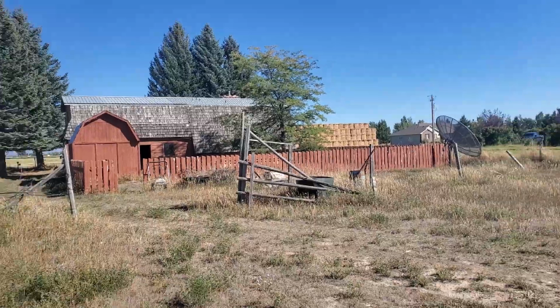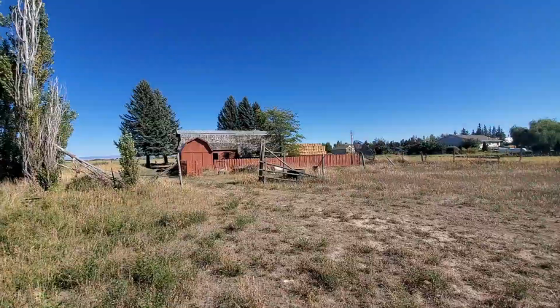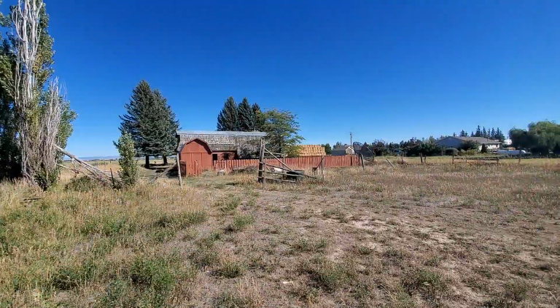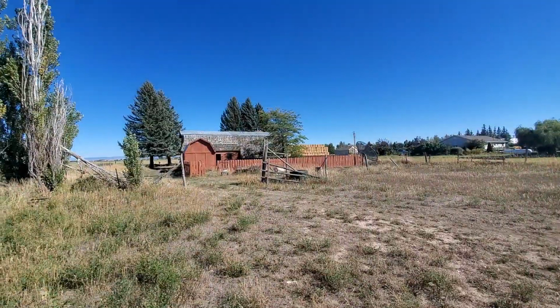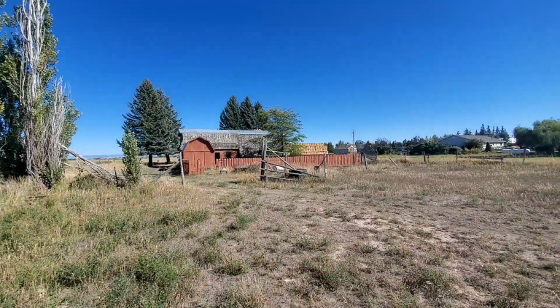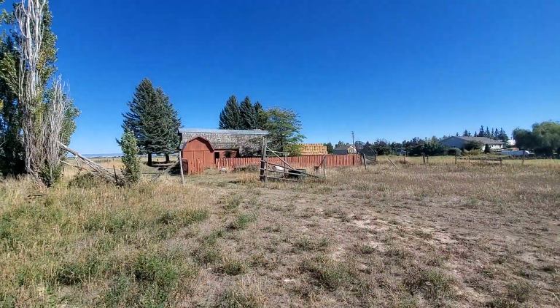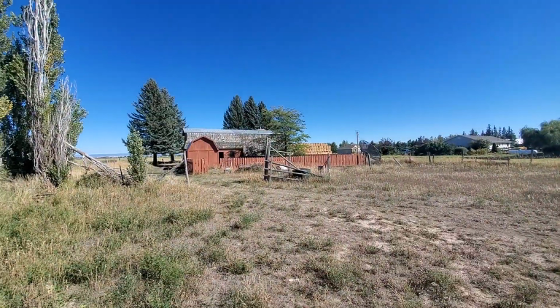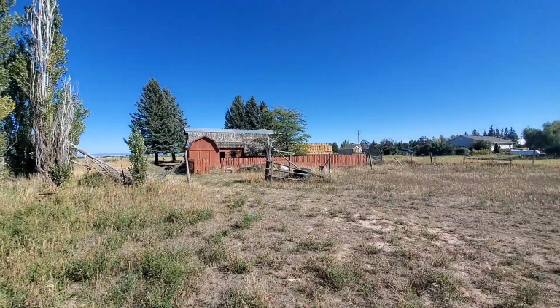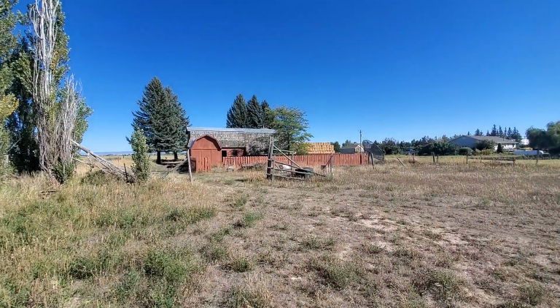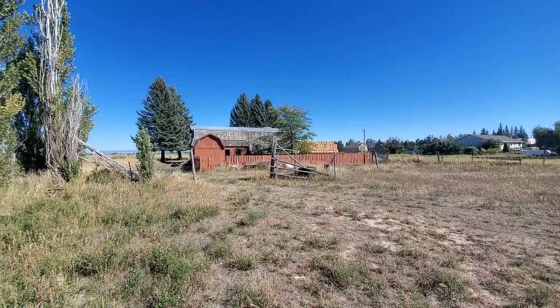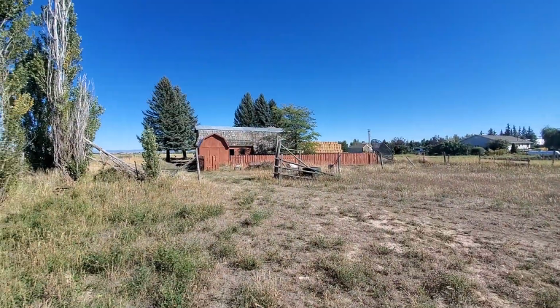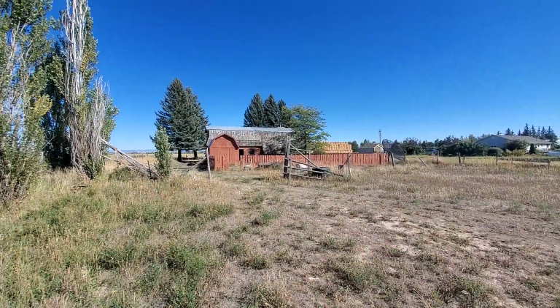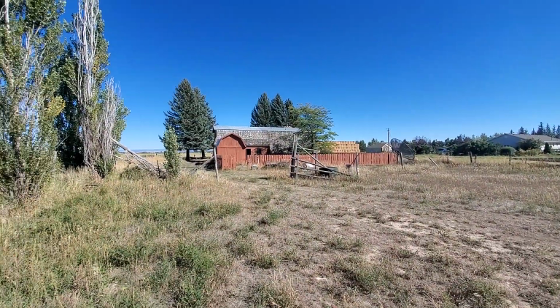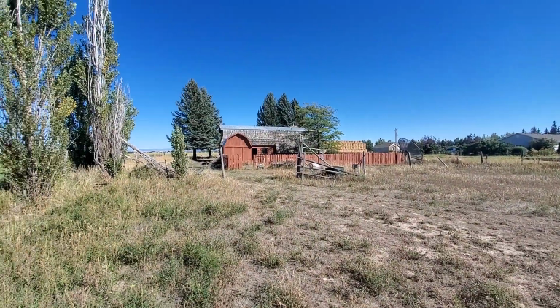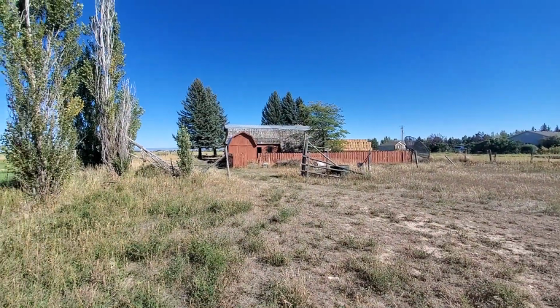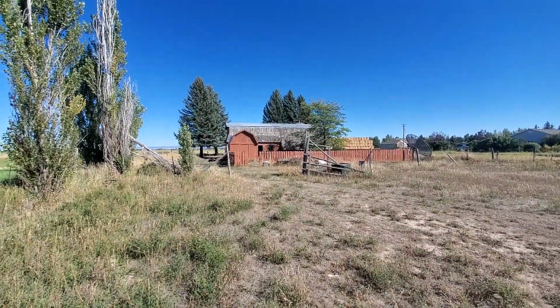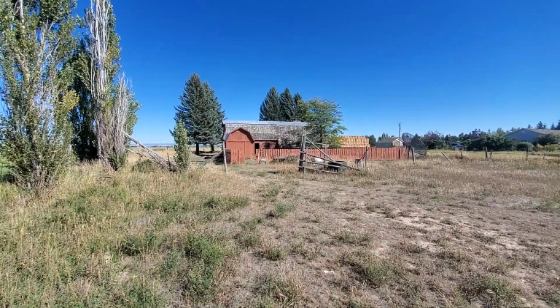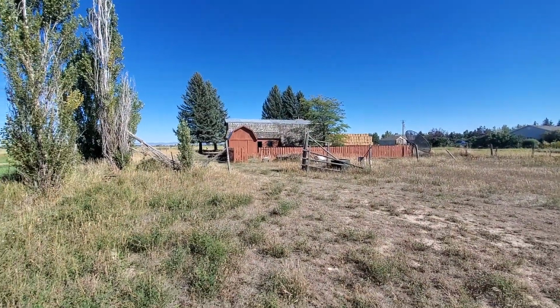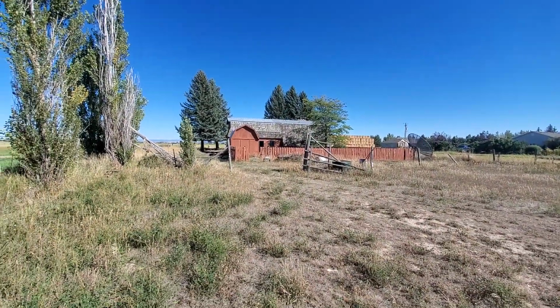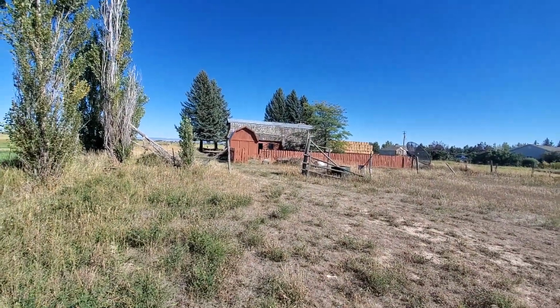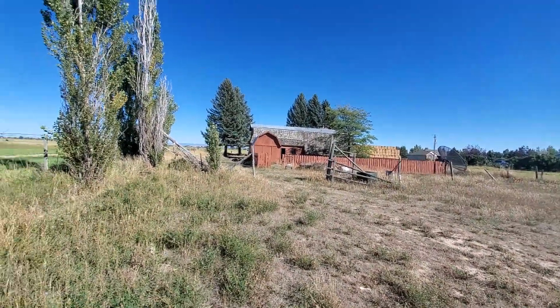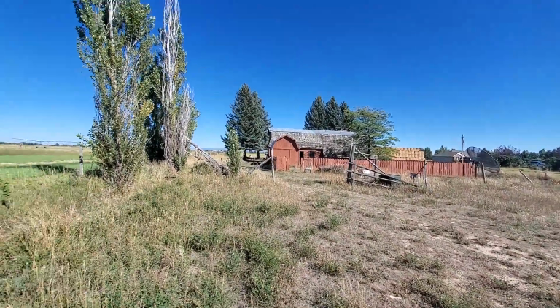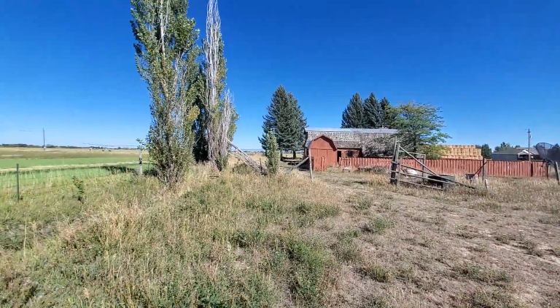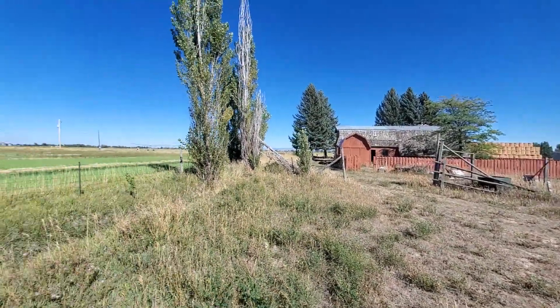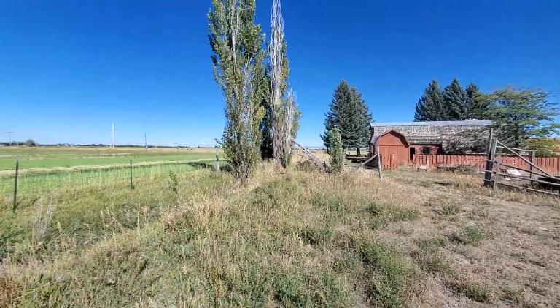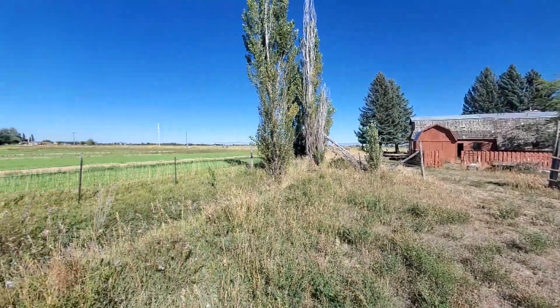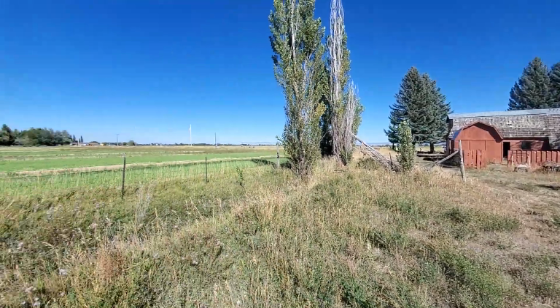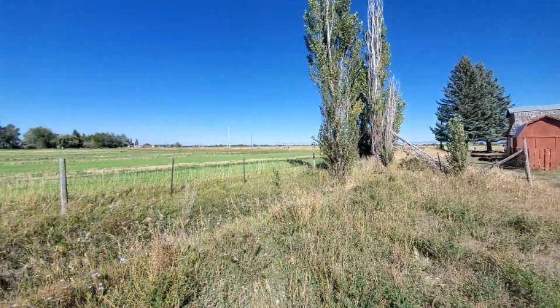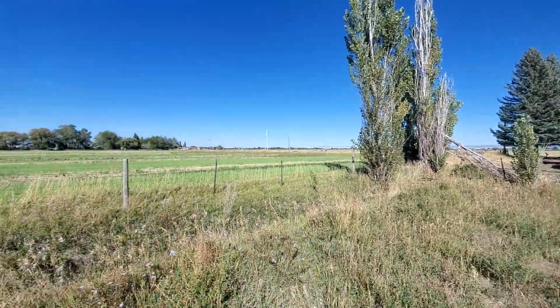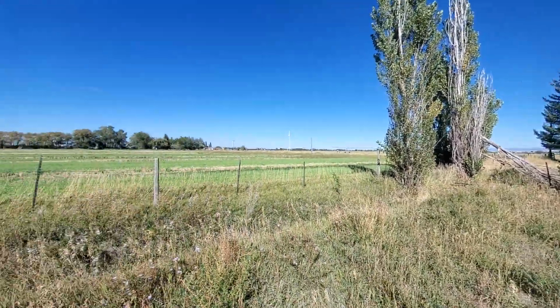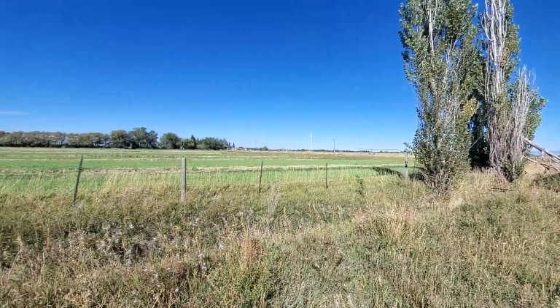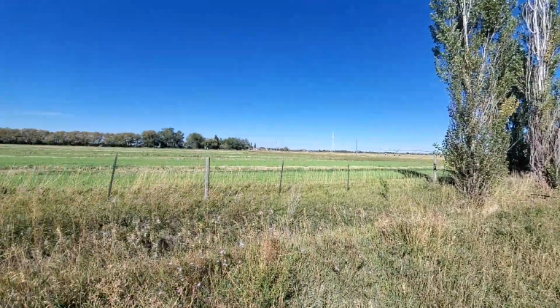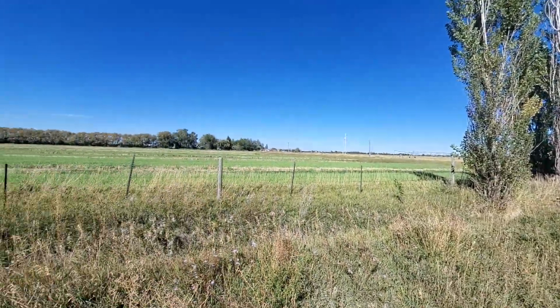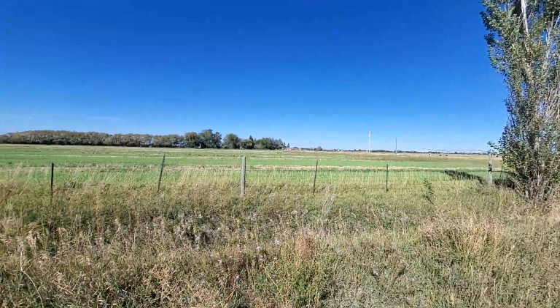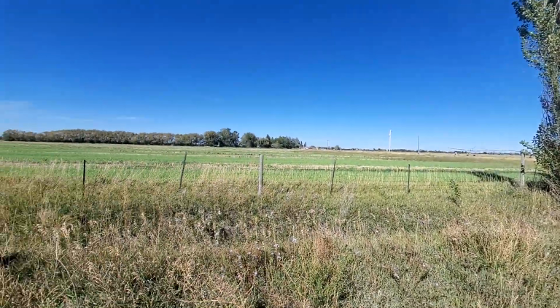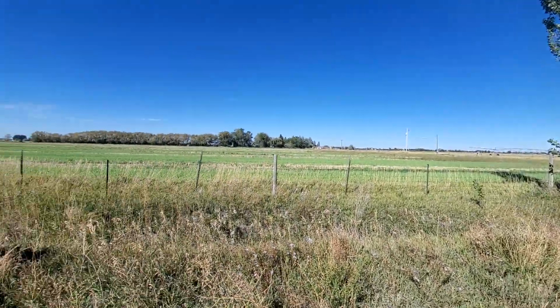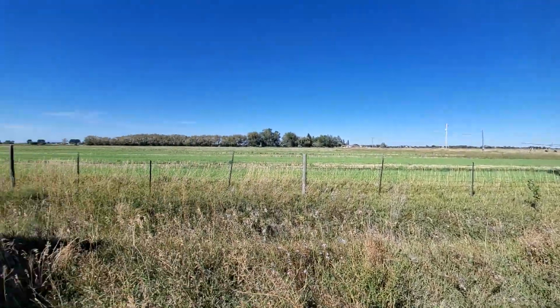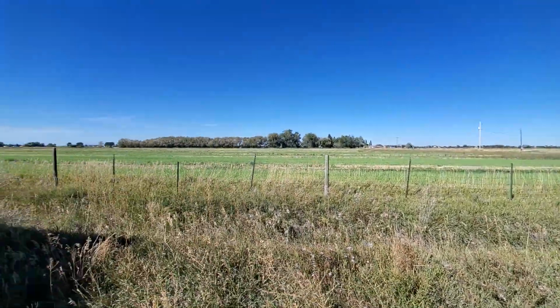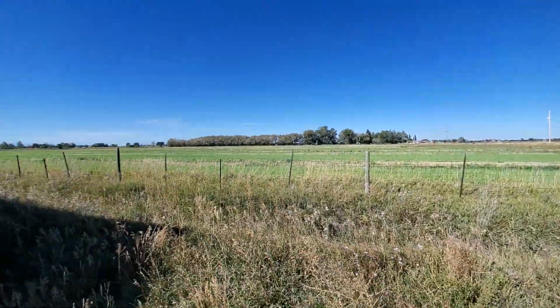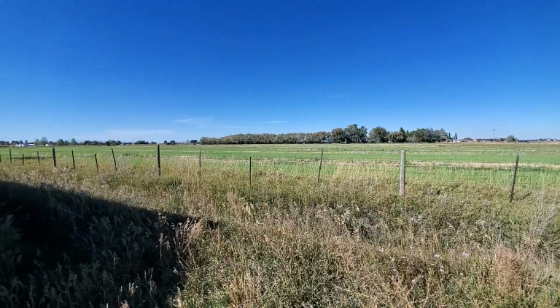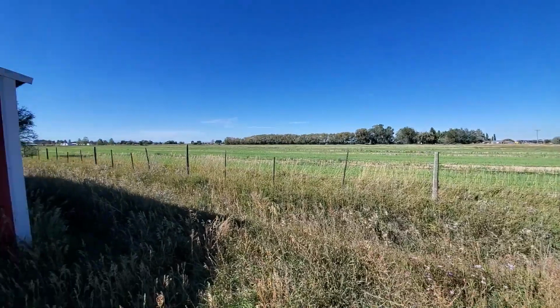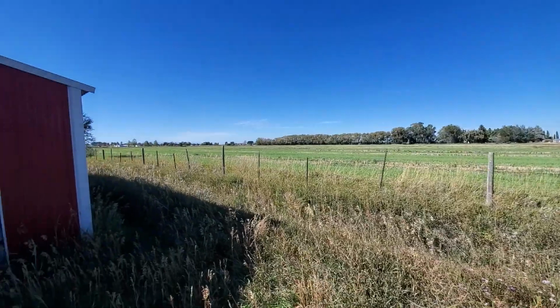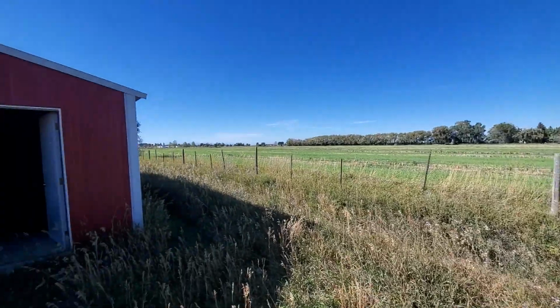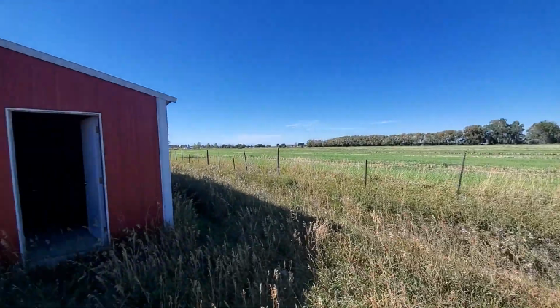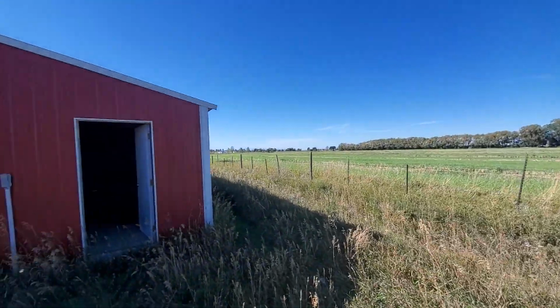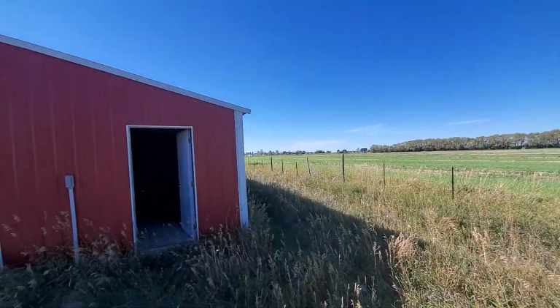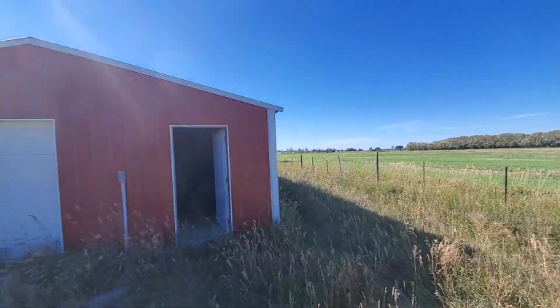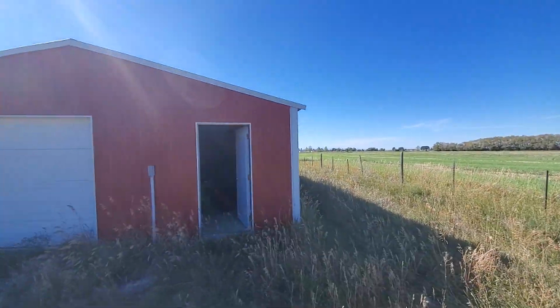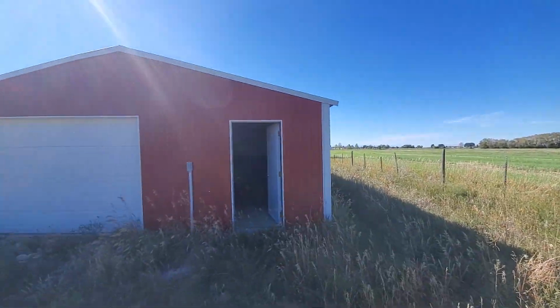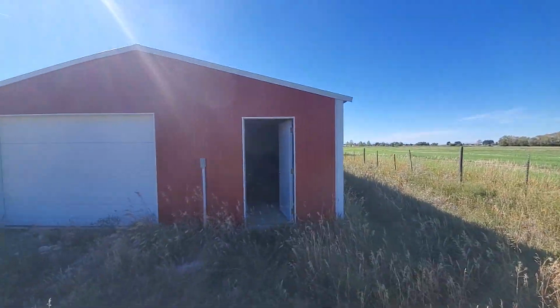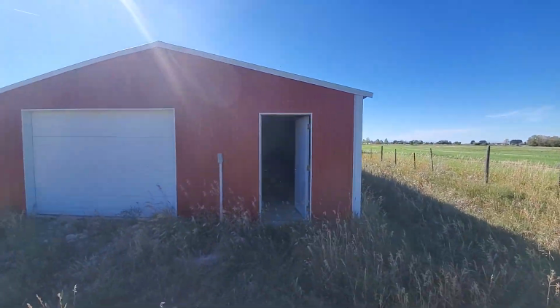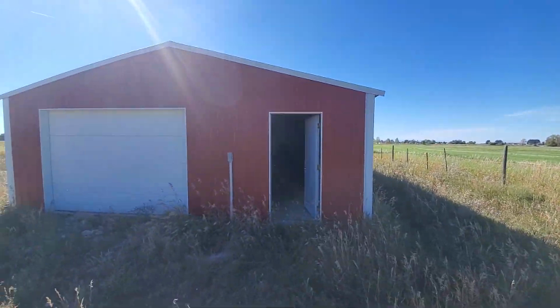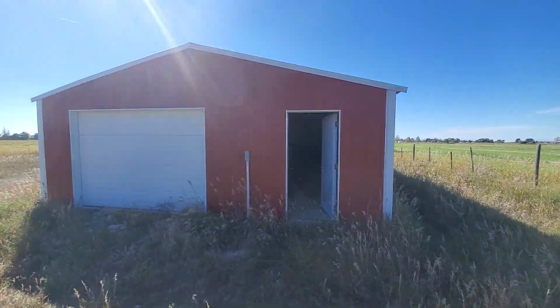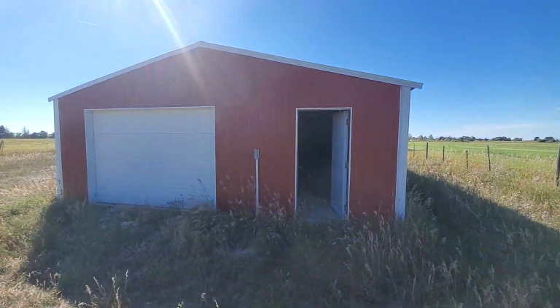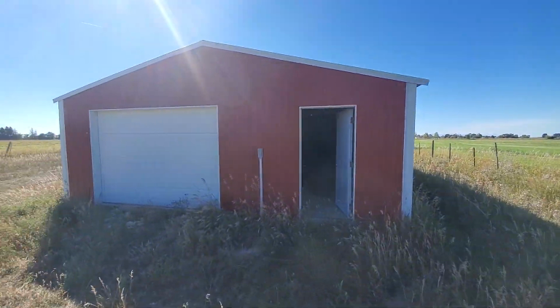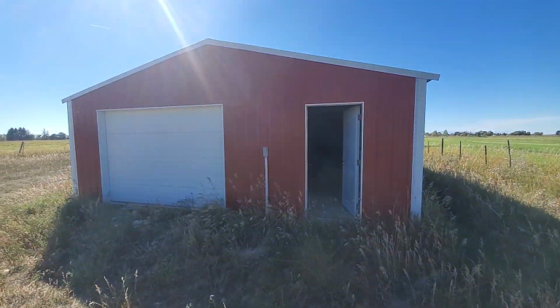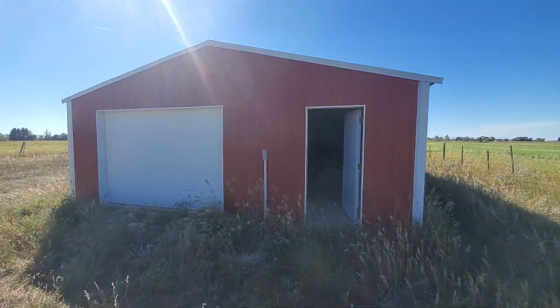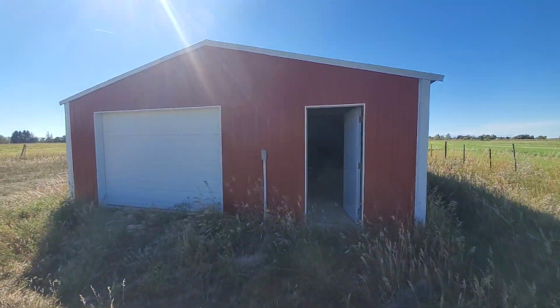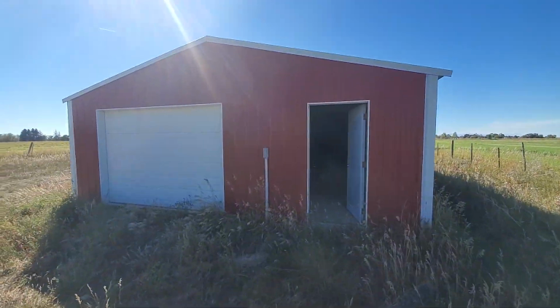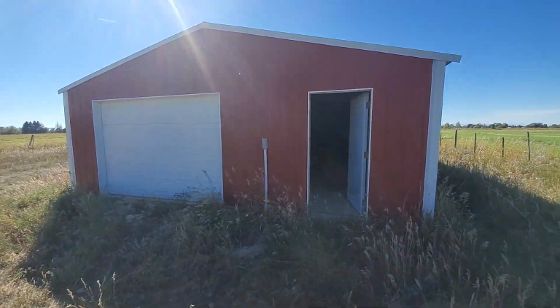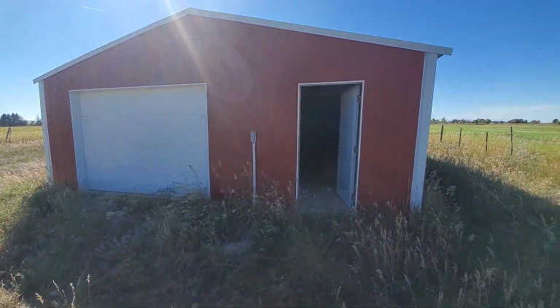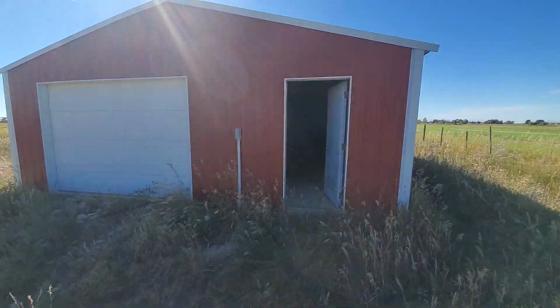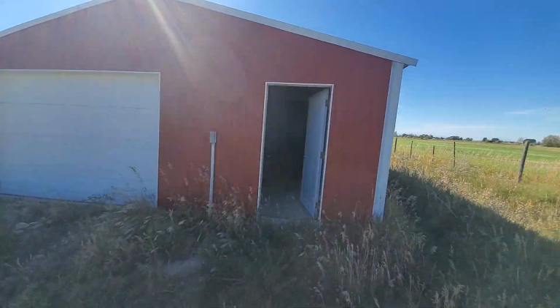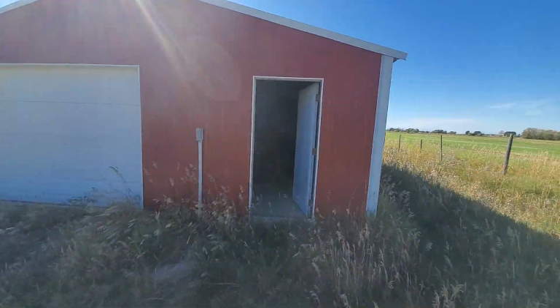So we're out here at the place. We've got a one-acre lot, open fields all around. I'm going to show you the shop real quick.